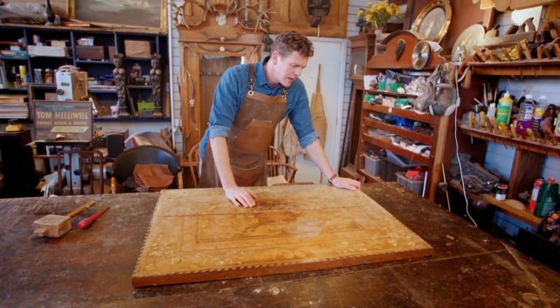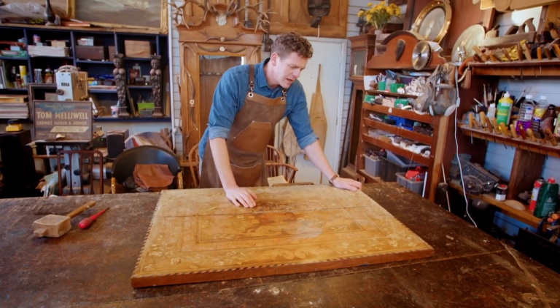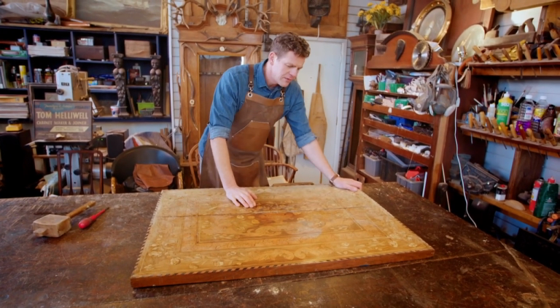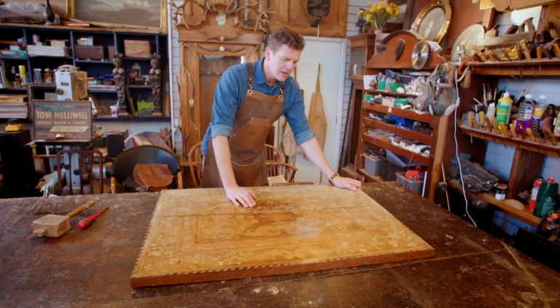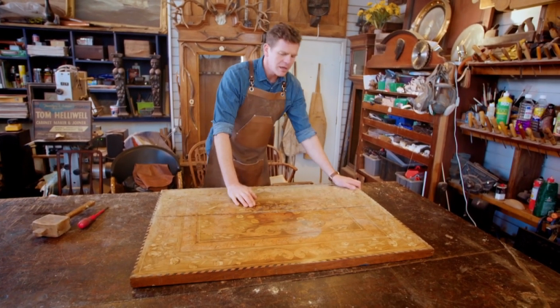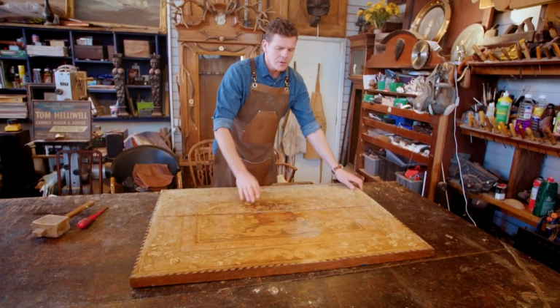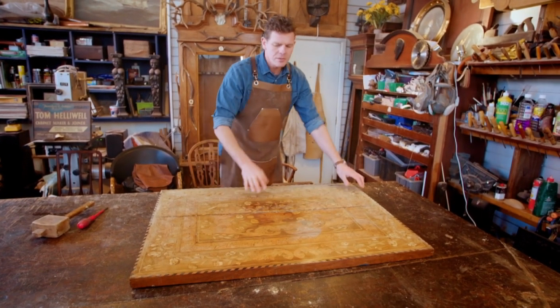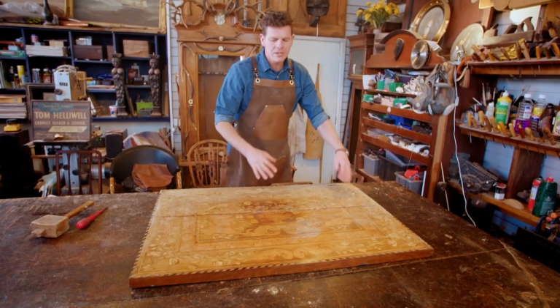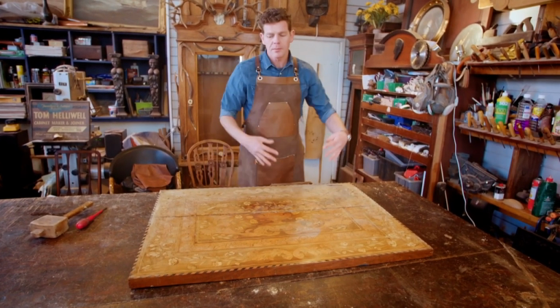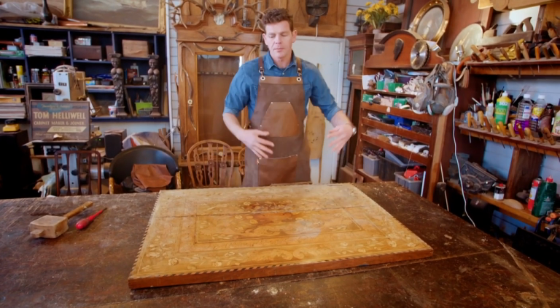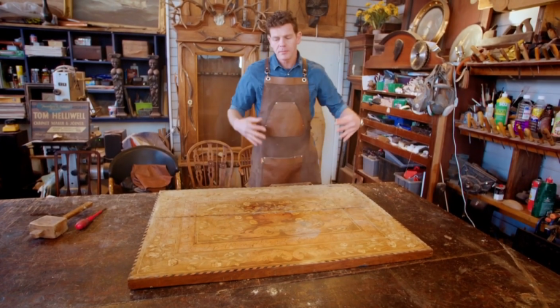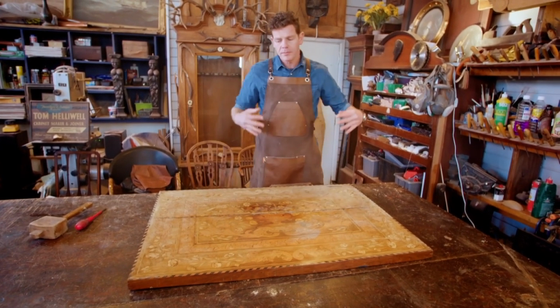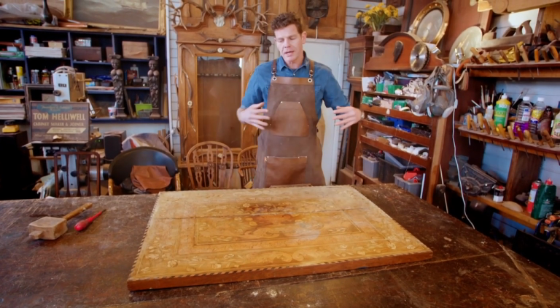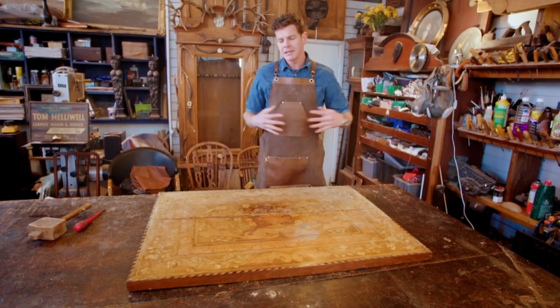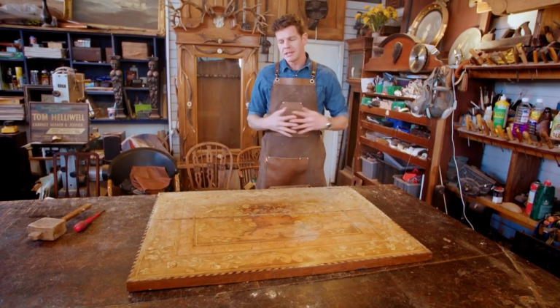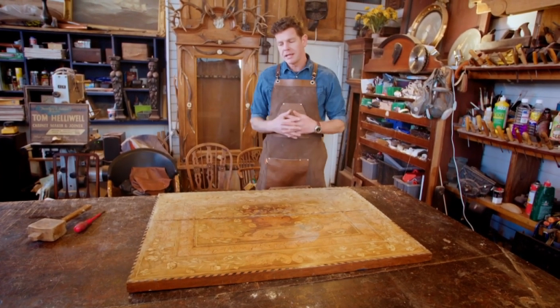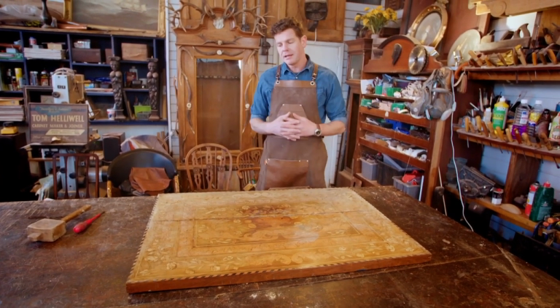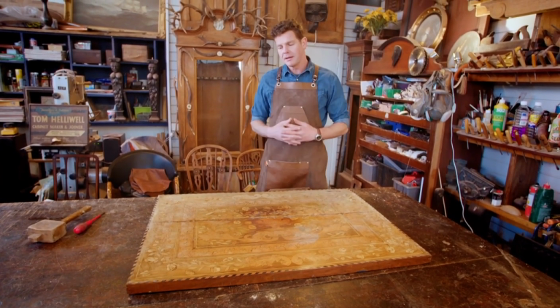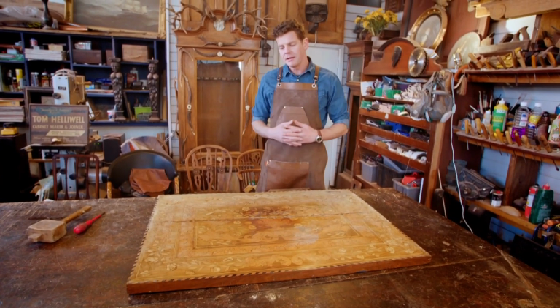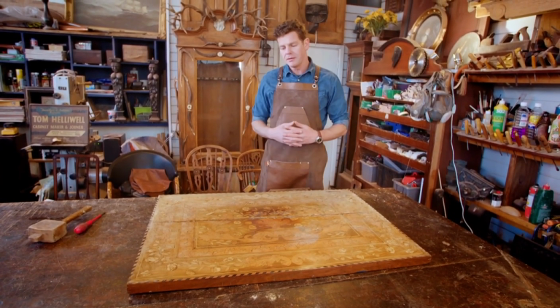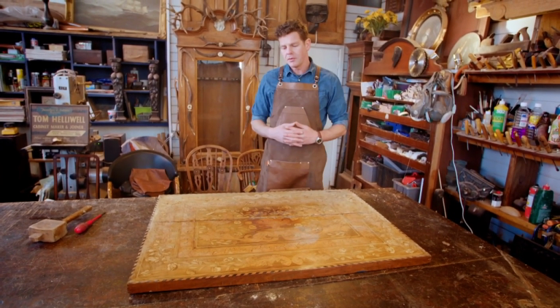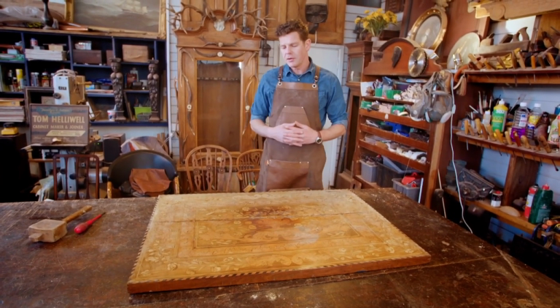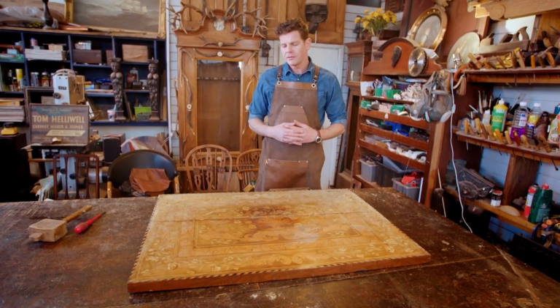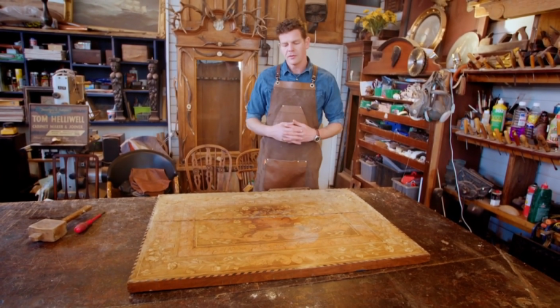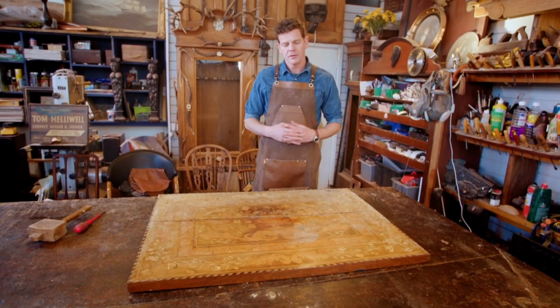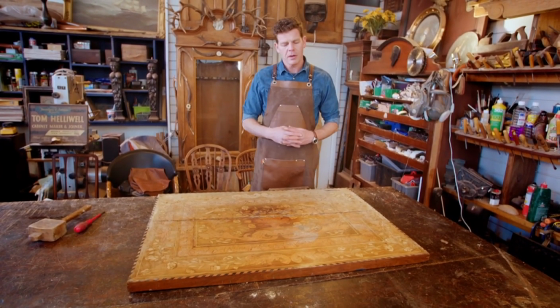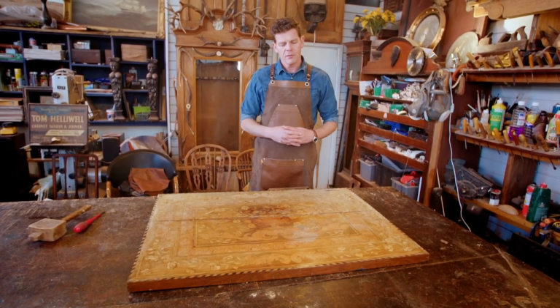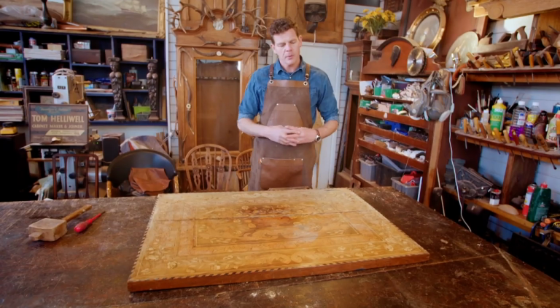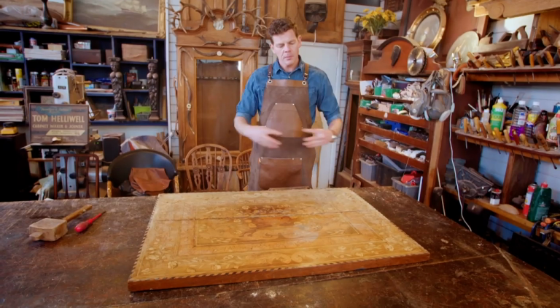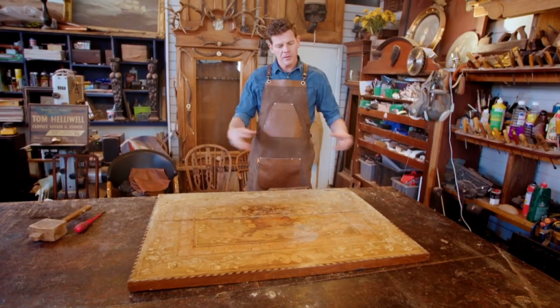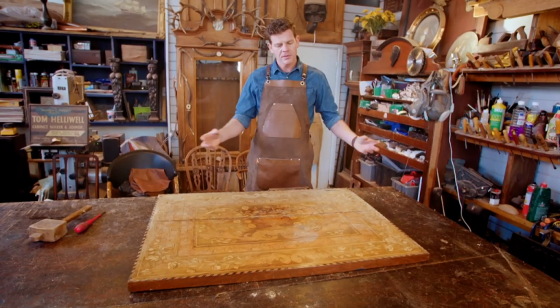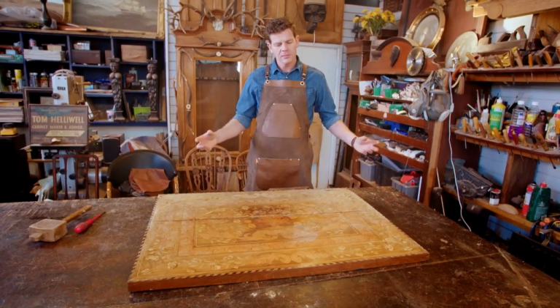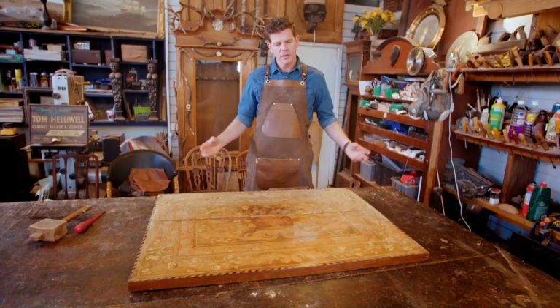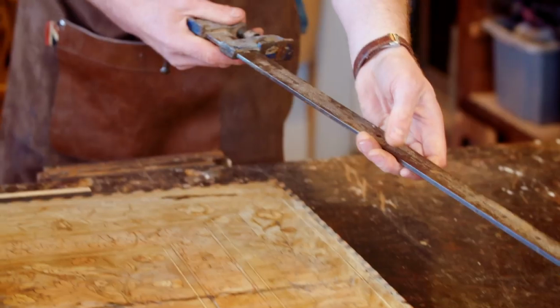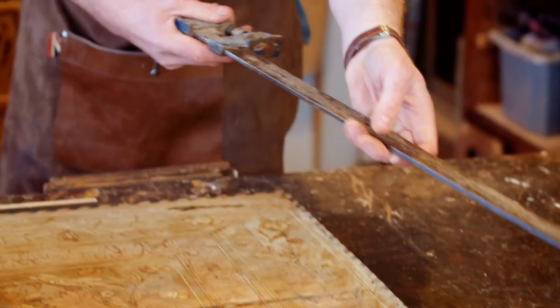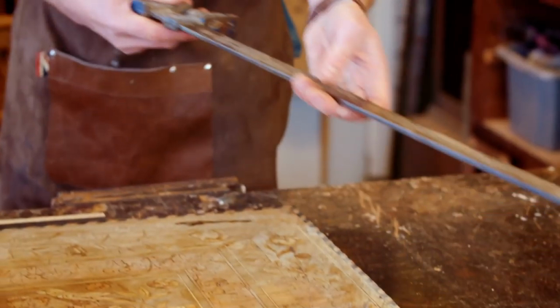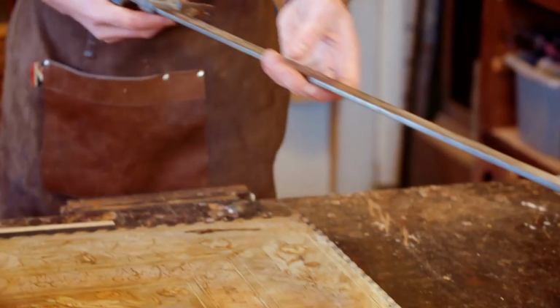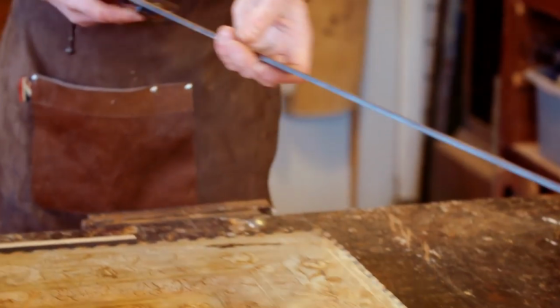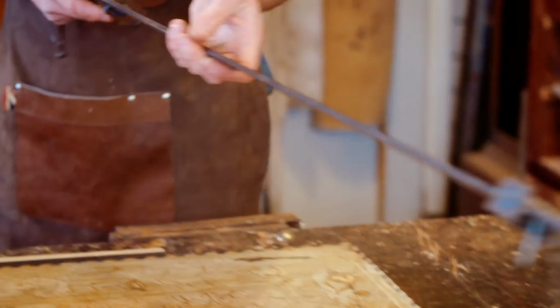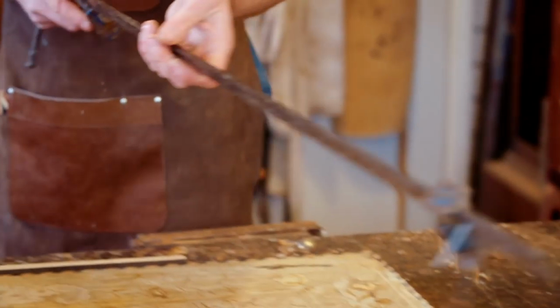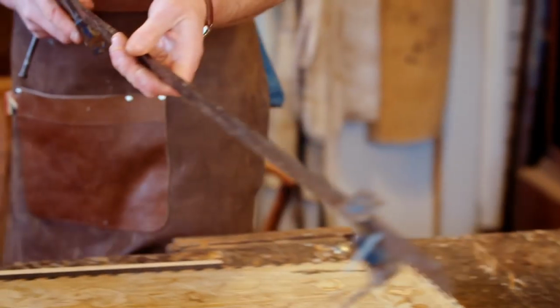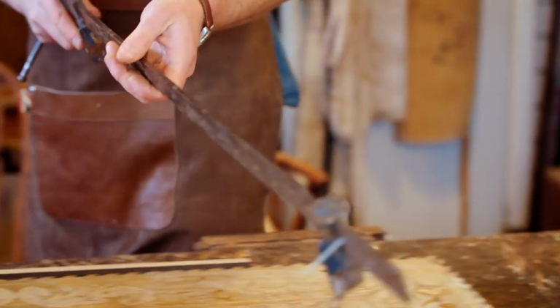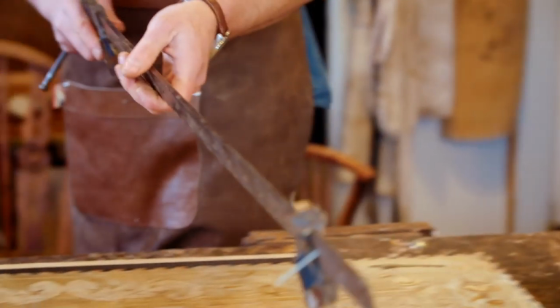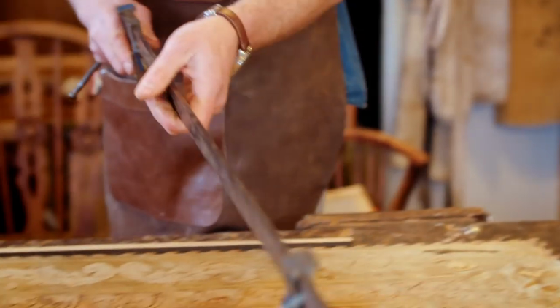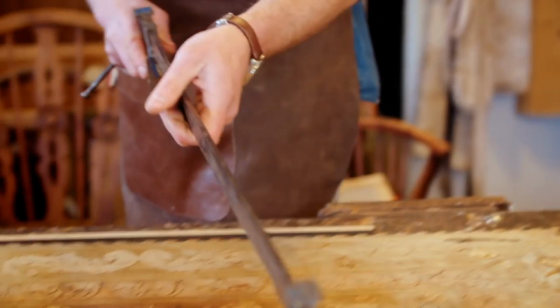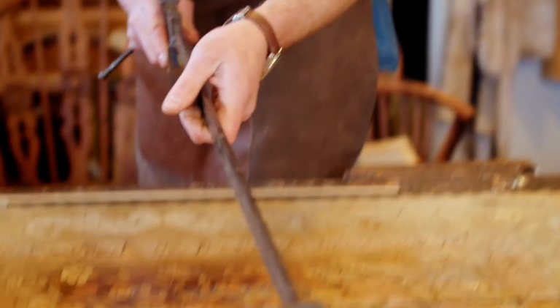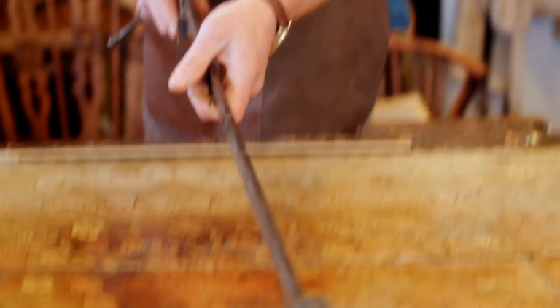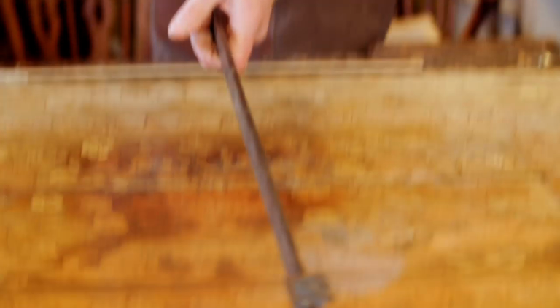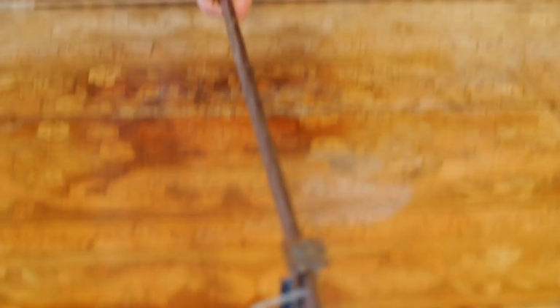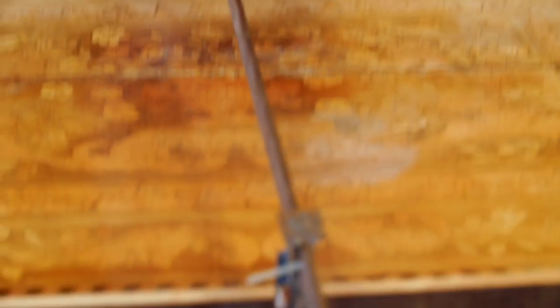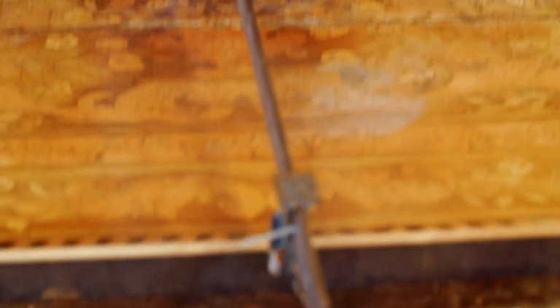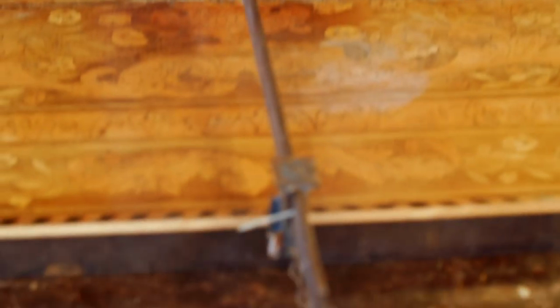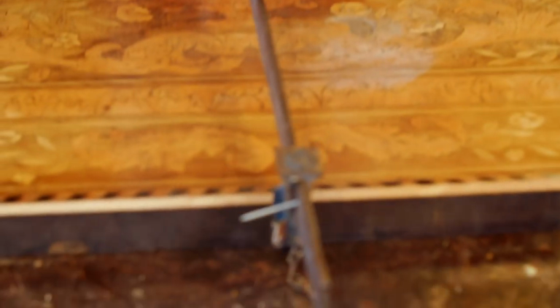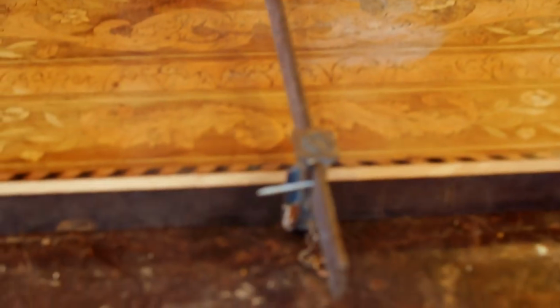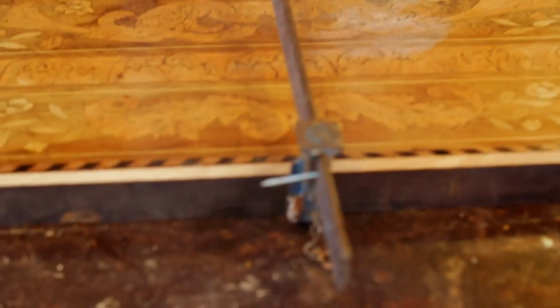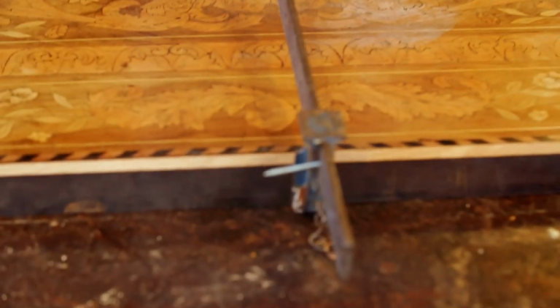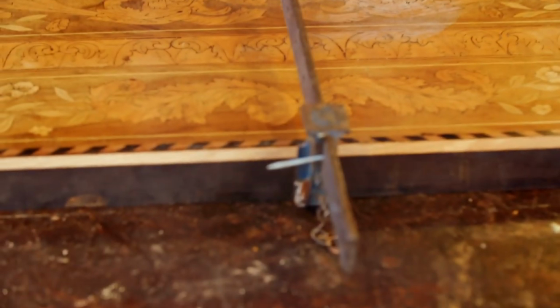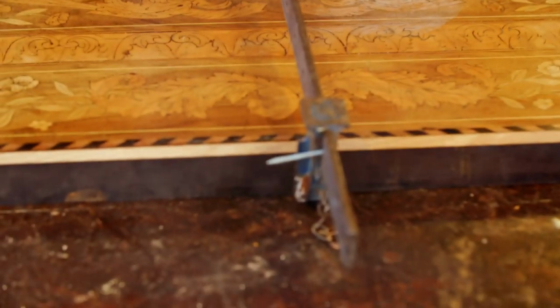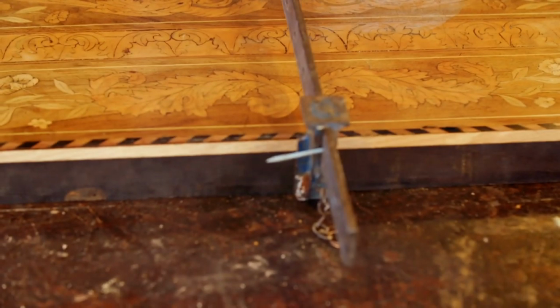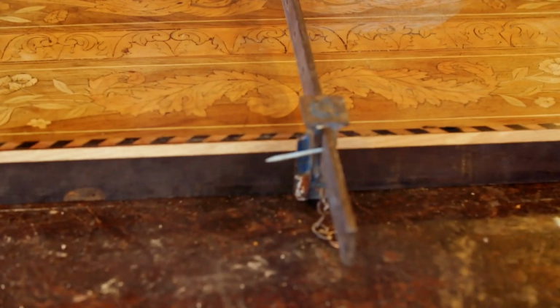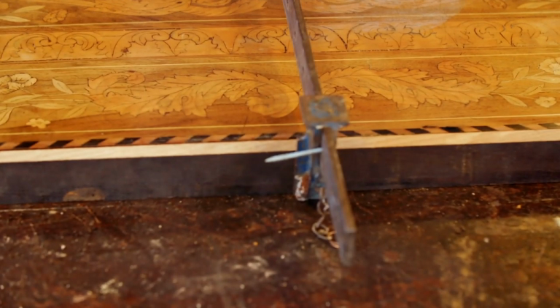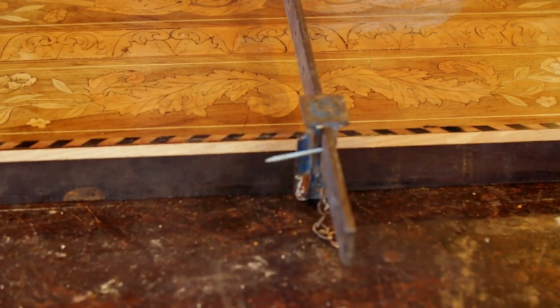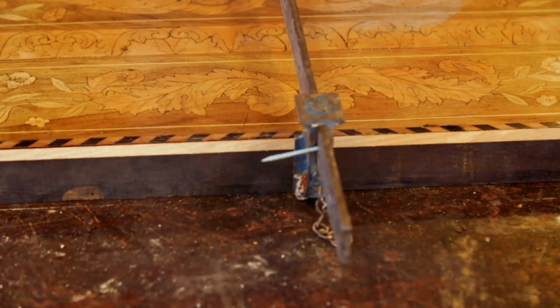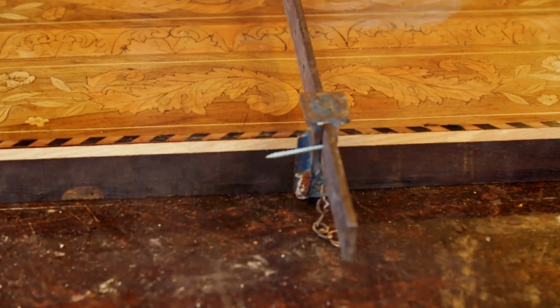If it closes up nice and easy, it's just a matter of popping some glue in there, and that will set, and then I can just patch these small bits of veneer.